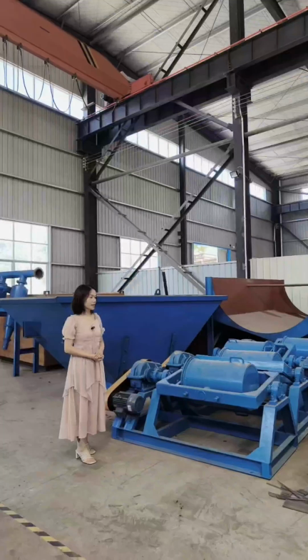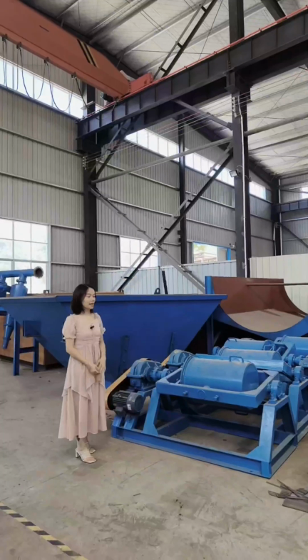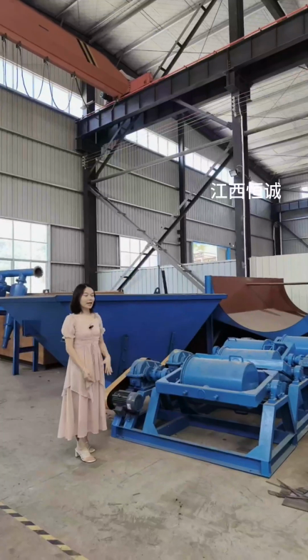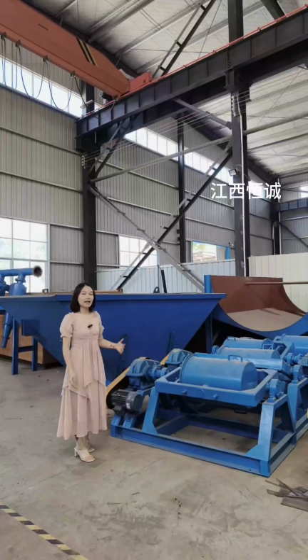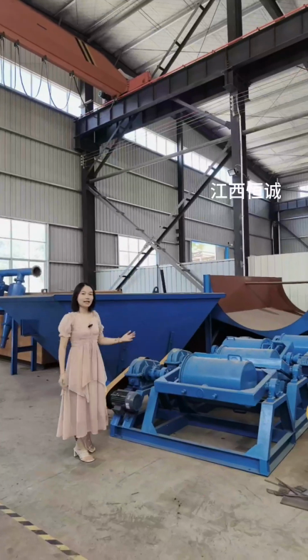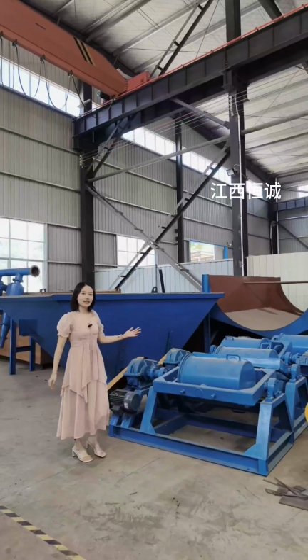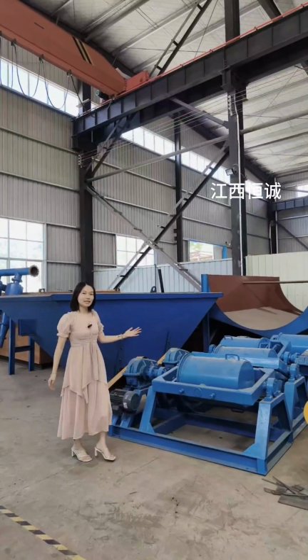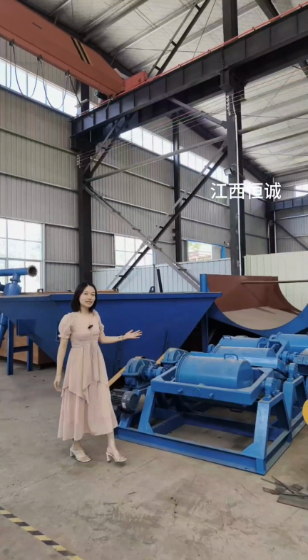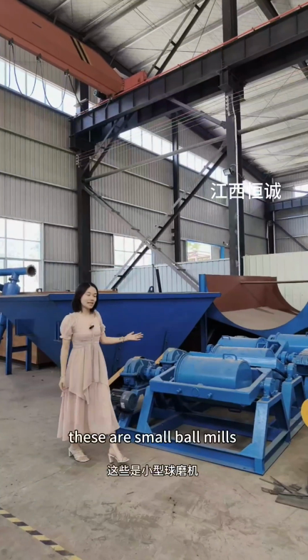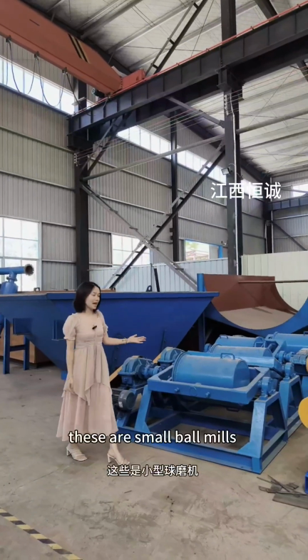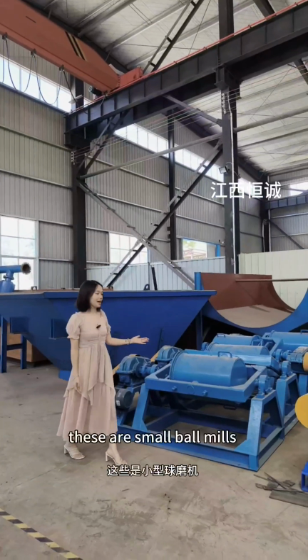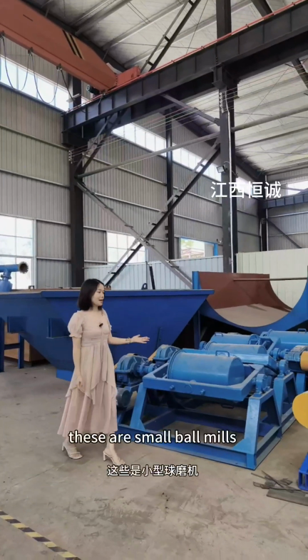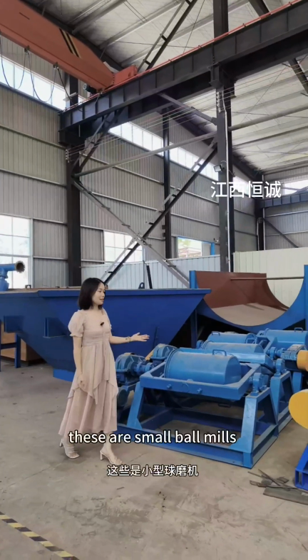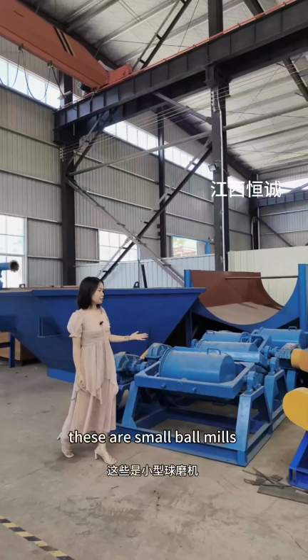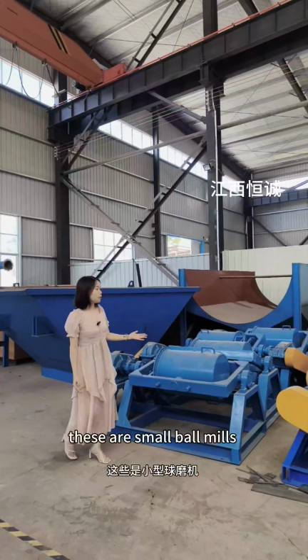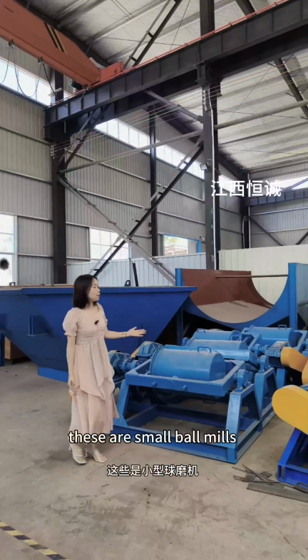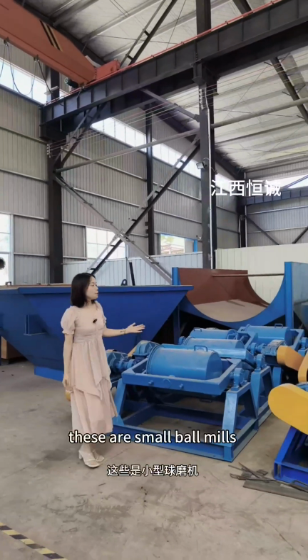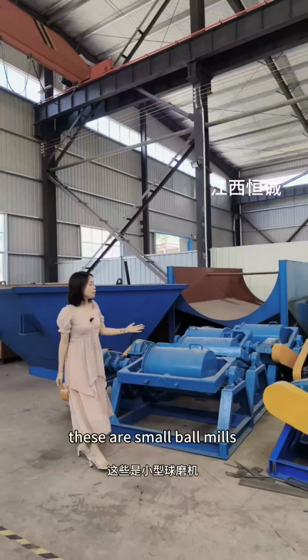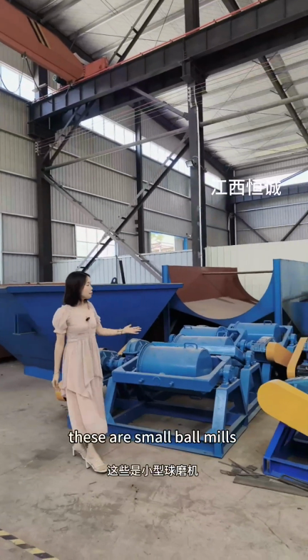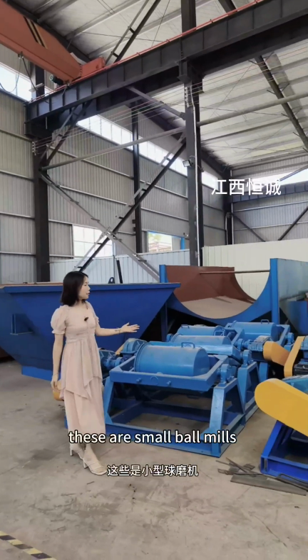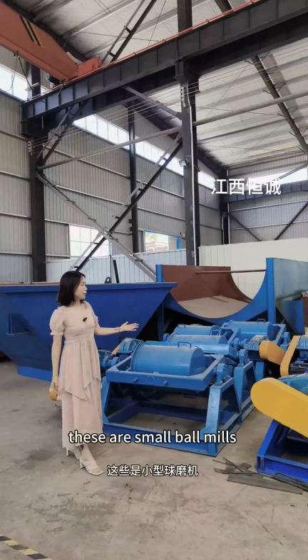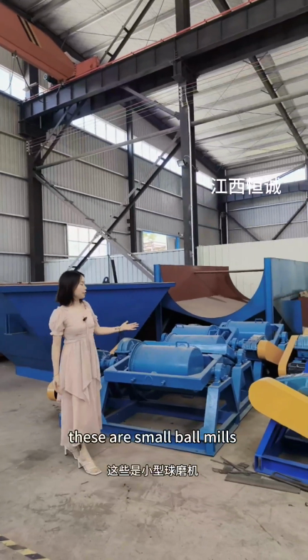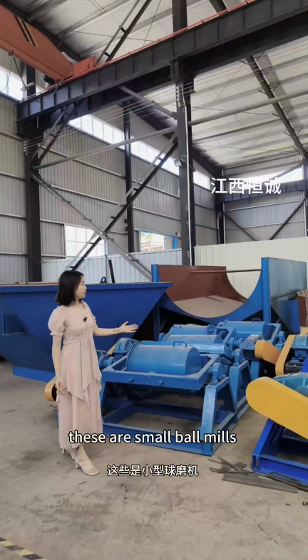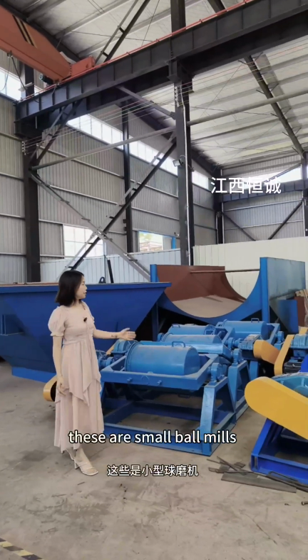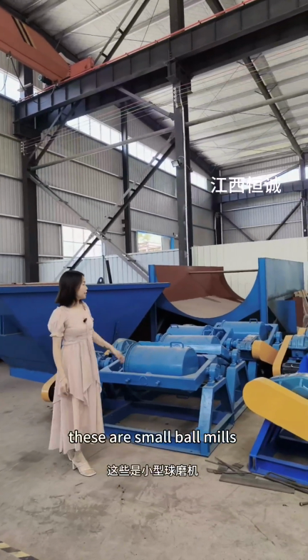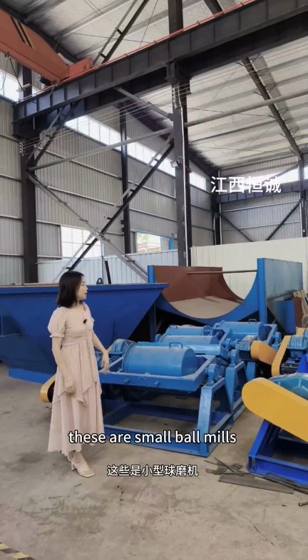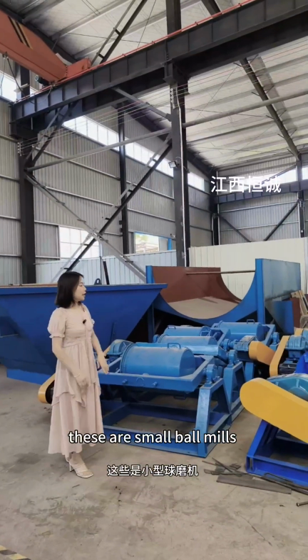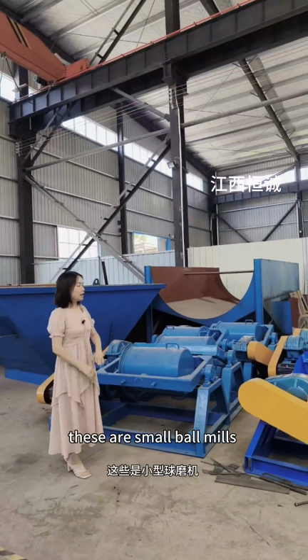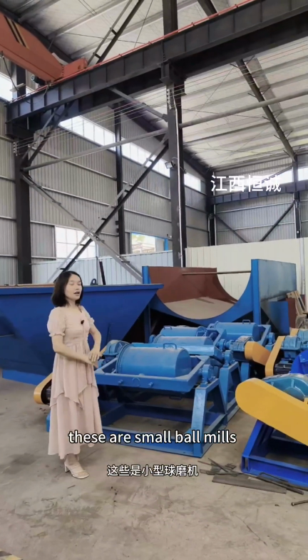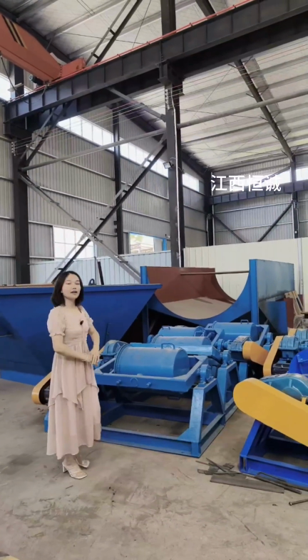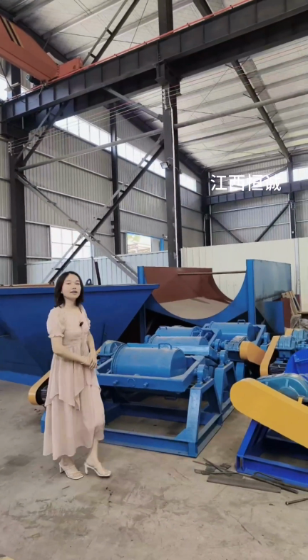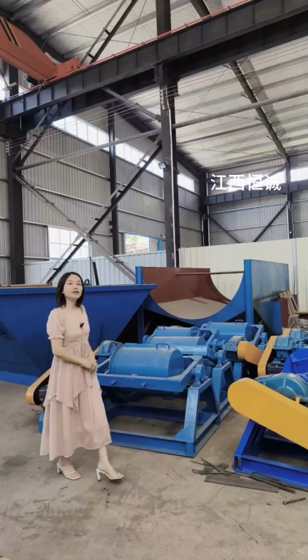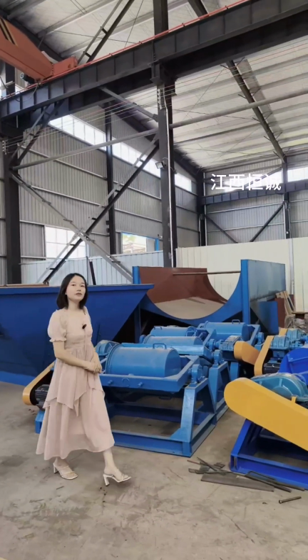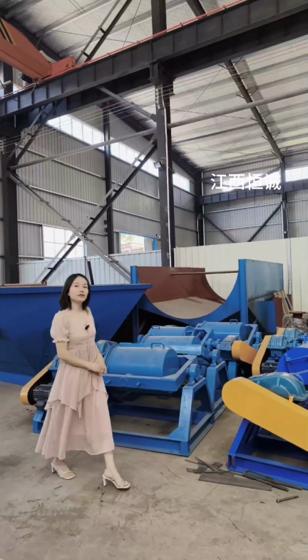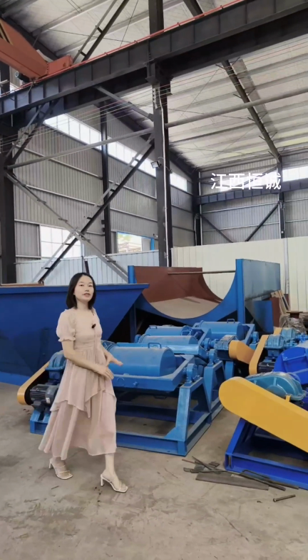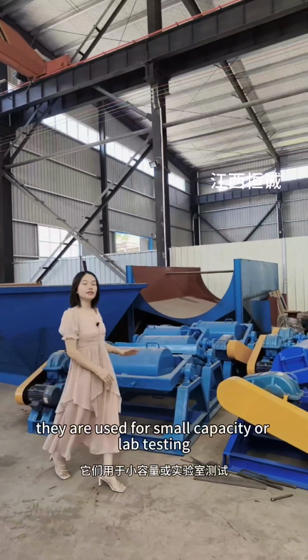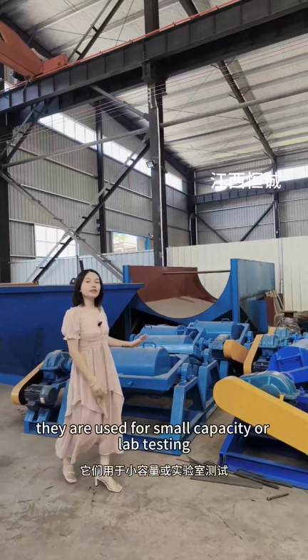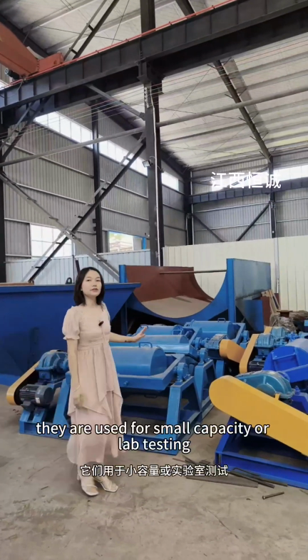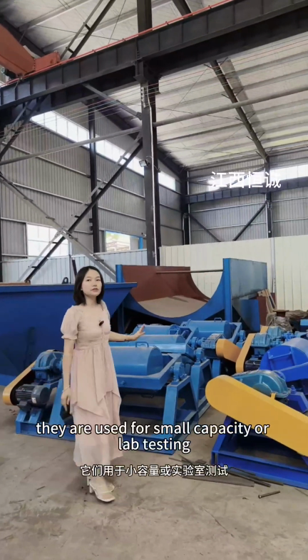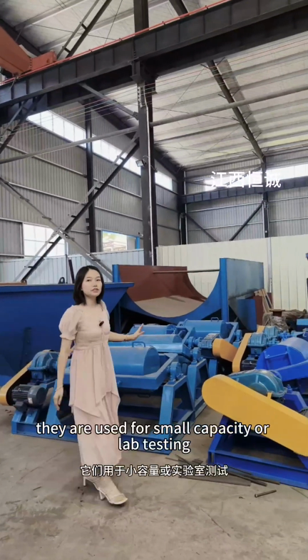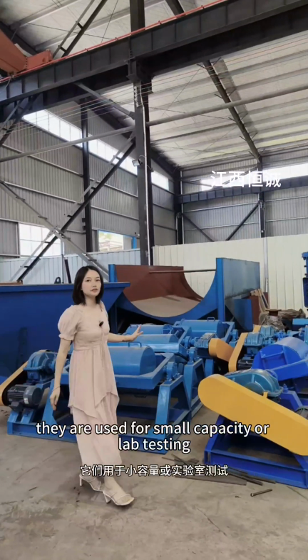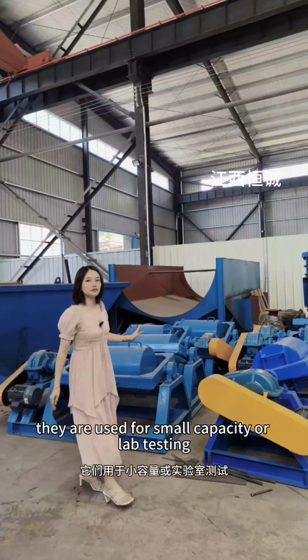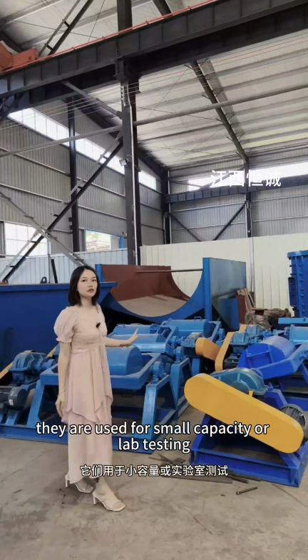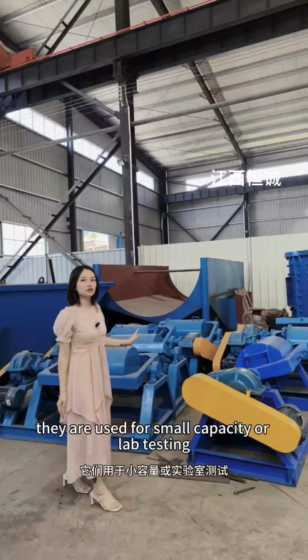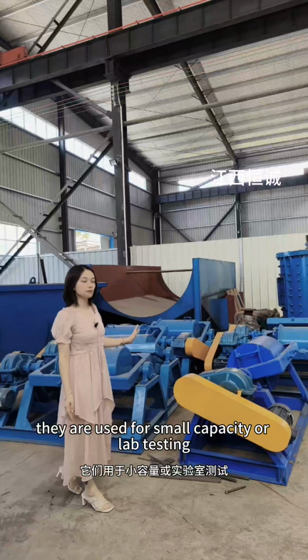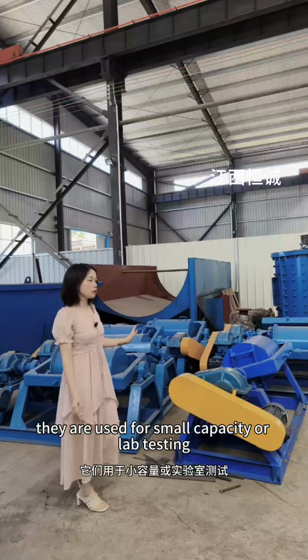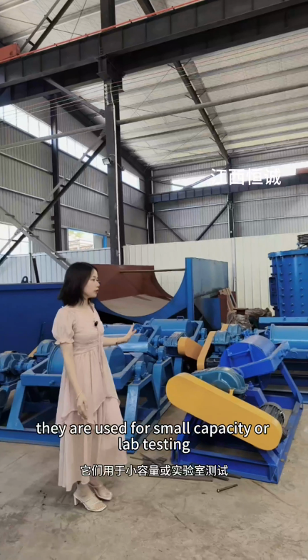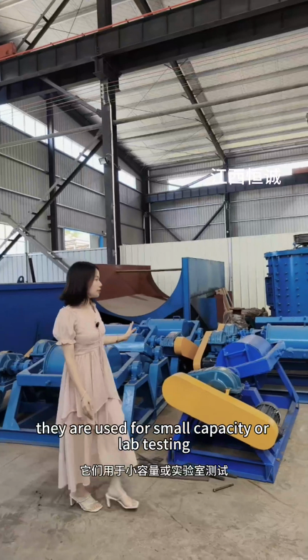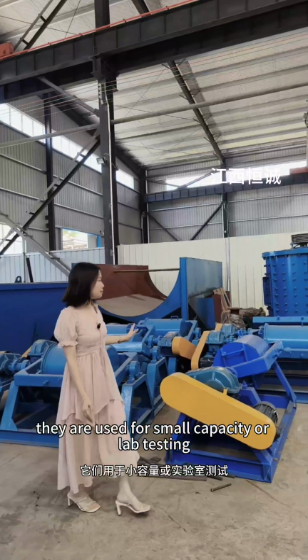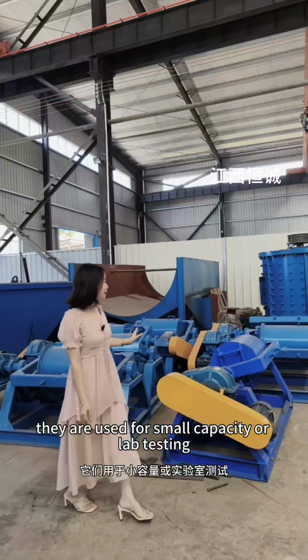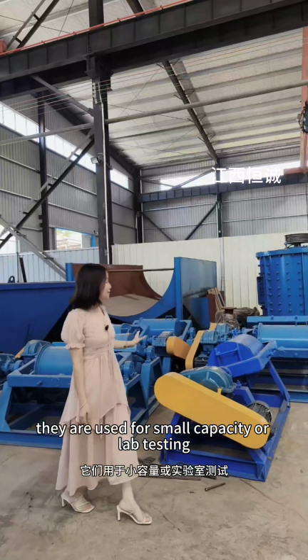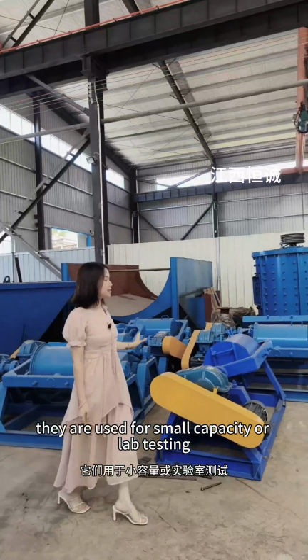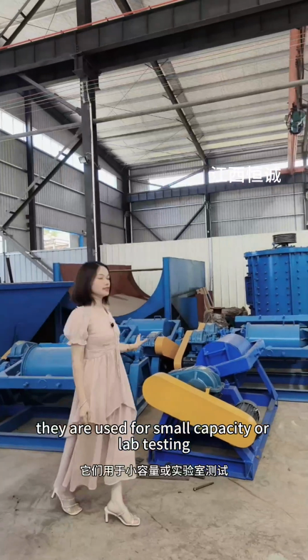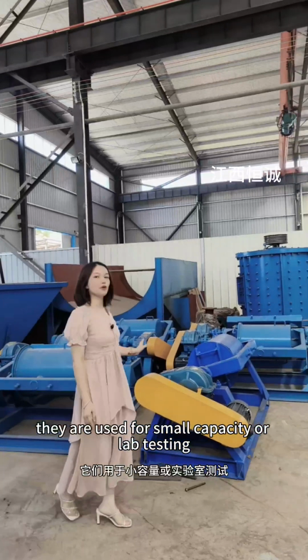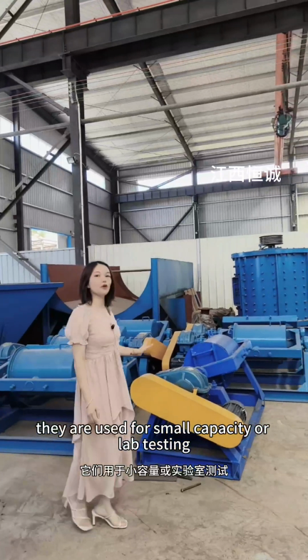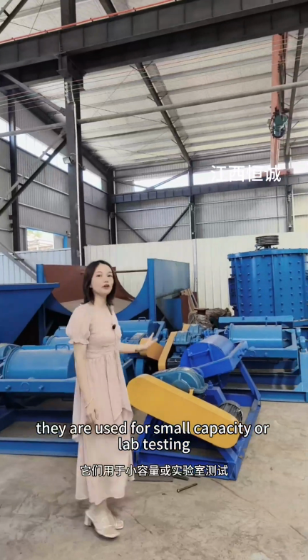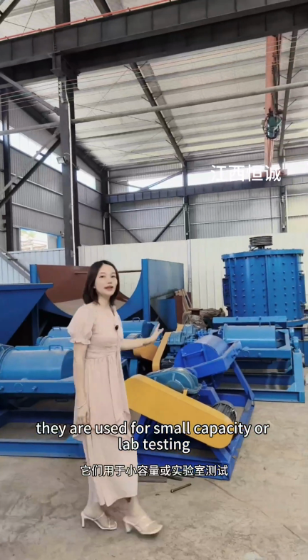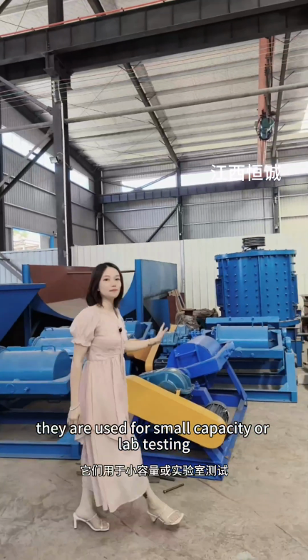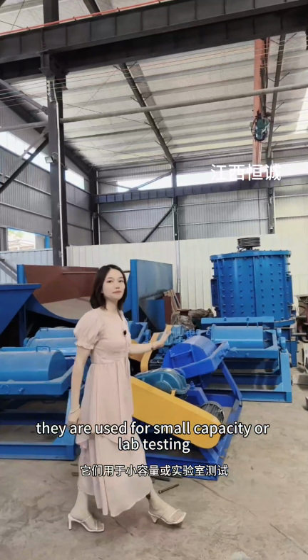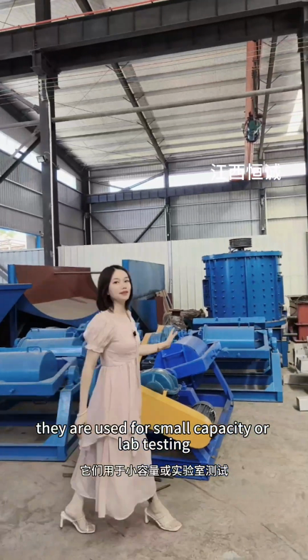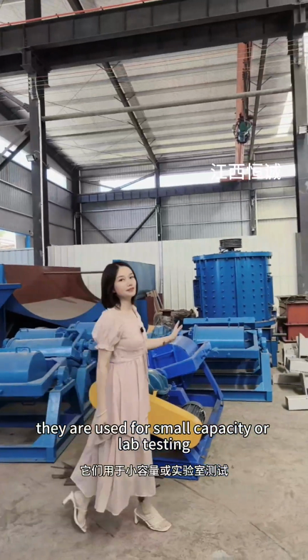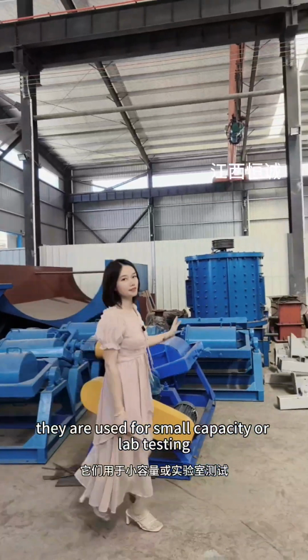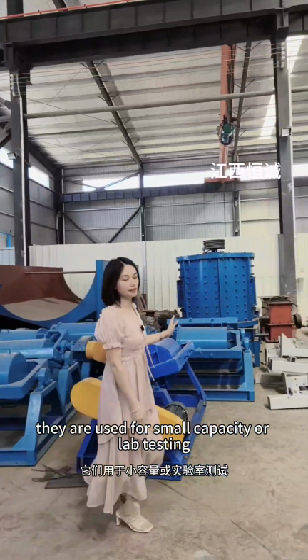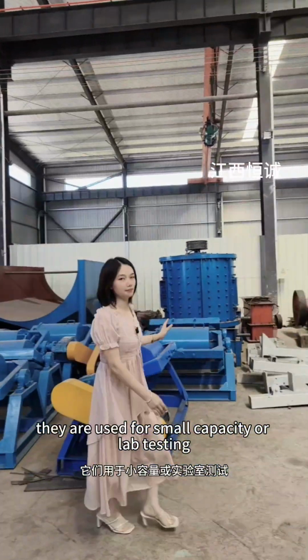These are small ball mills. They are used for small capacity or lab testing.